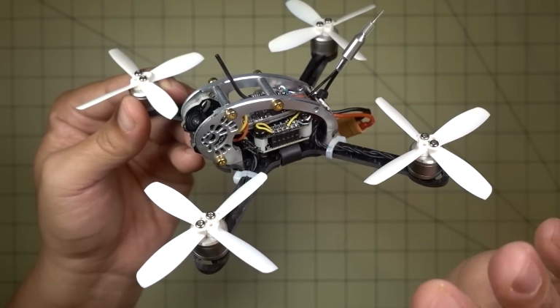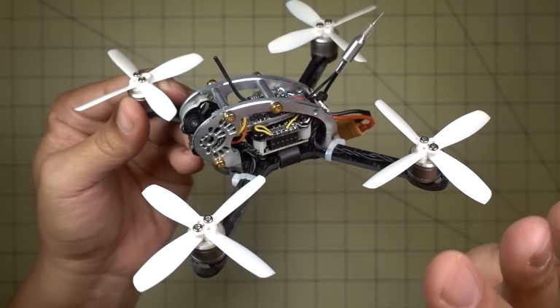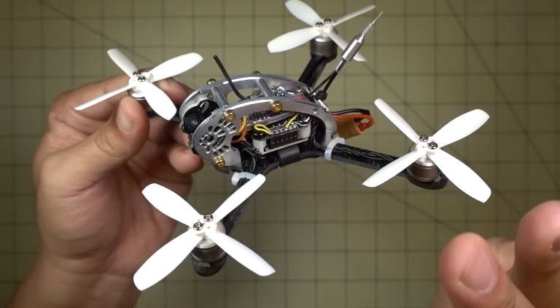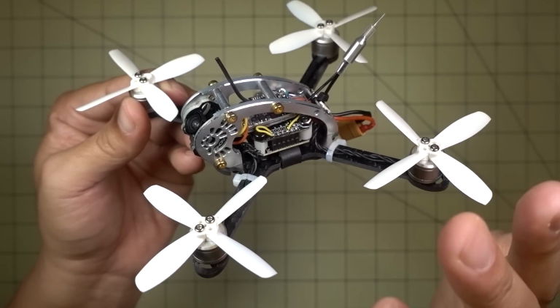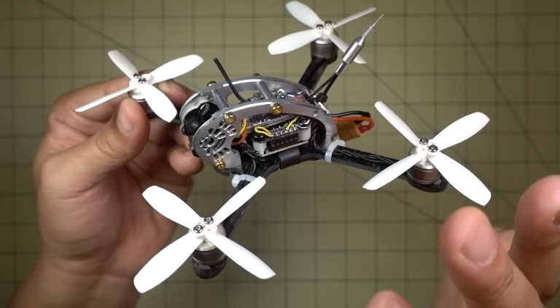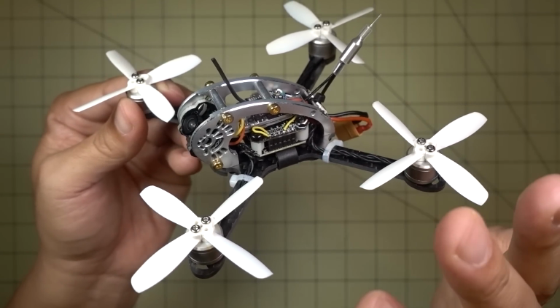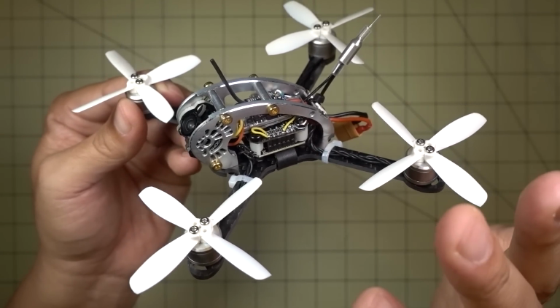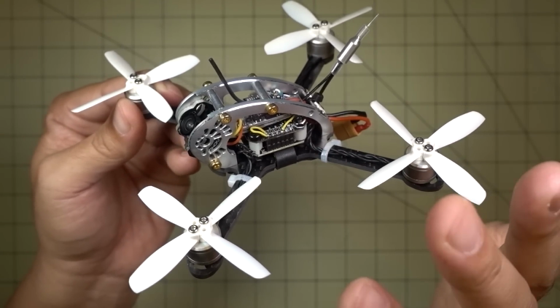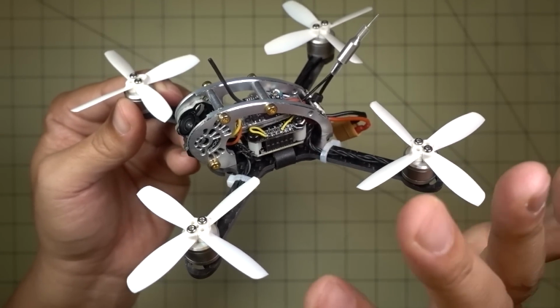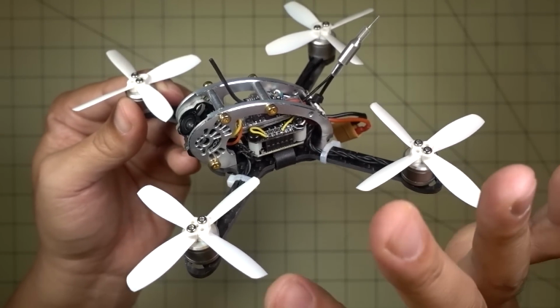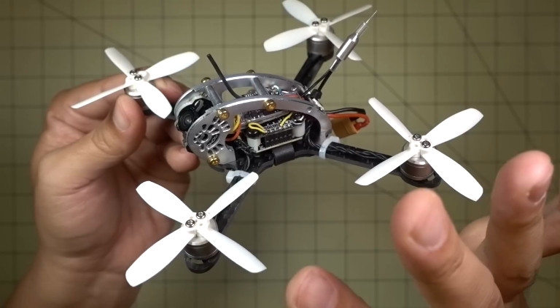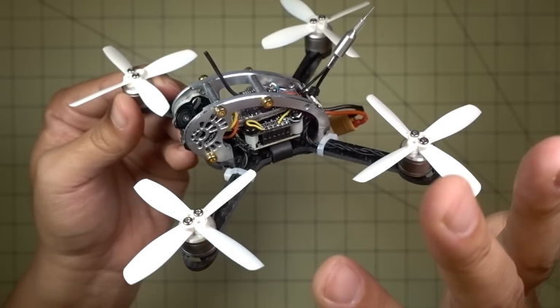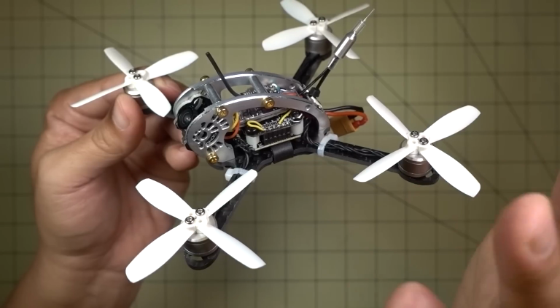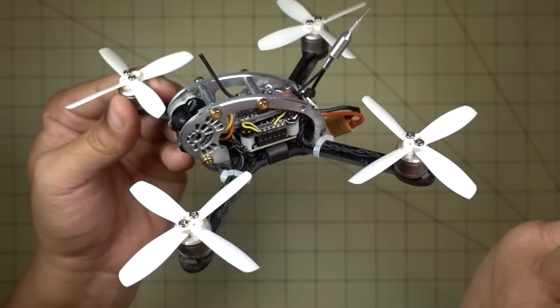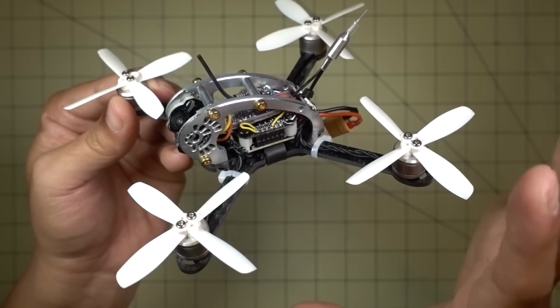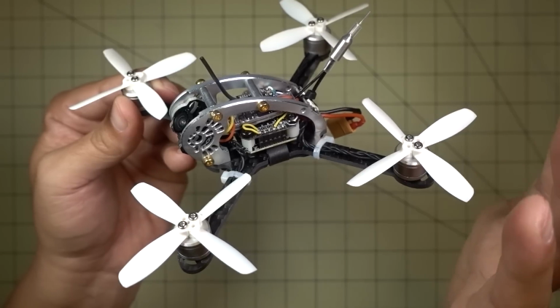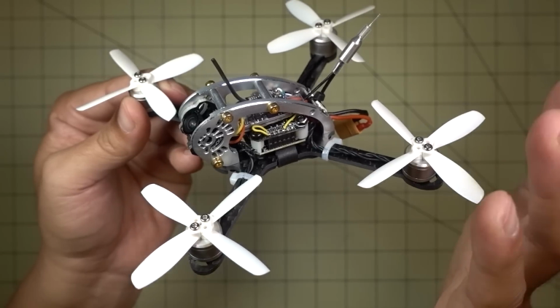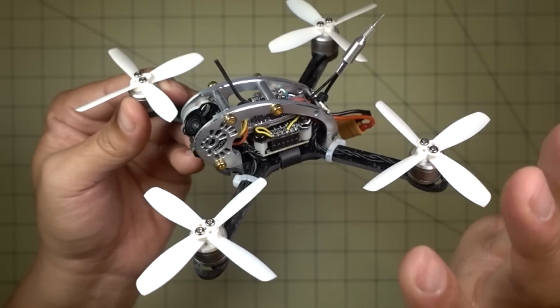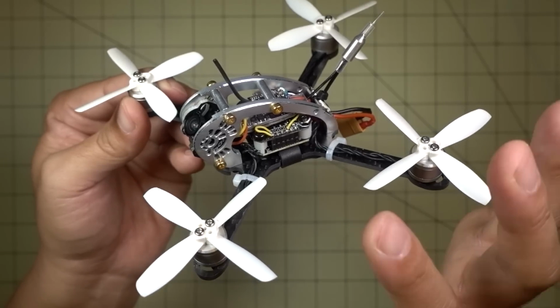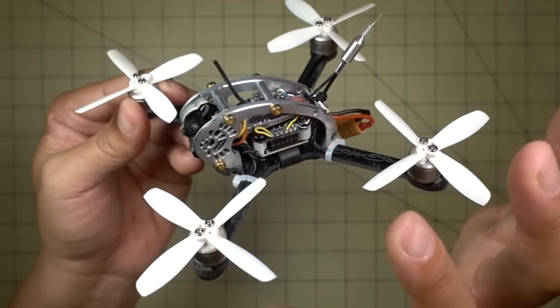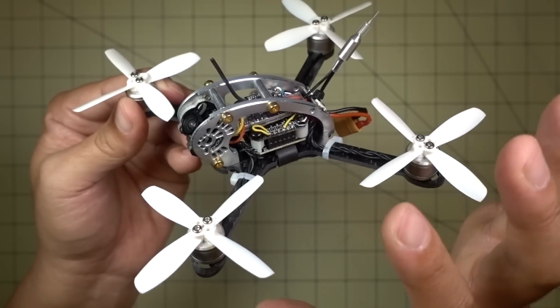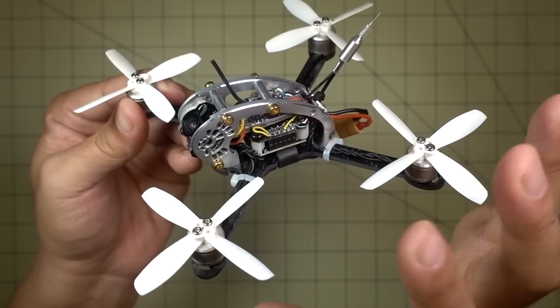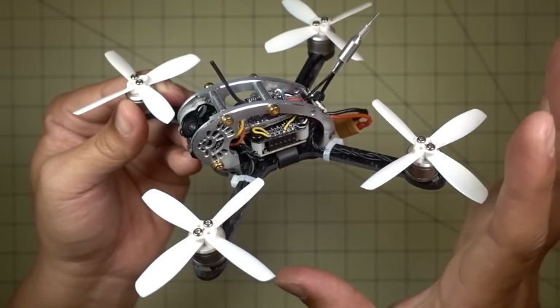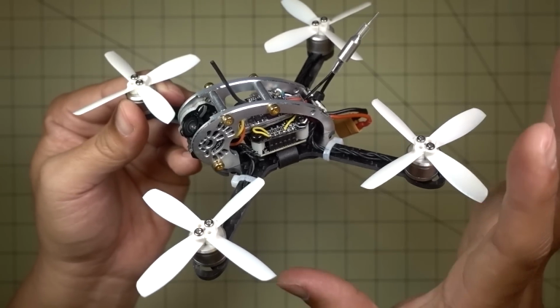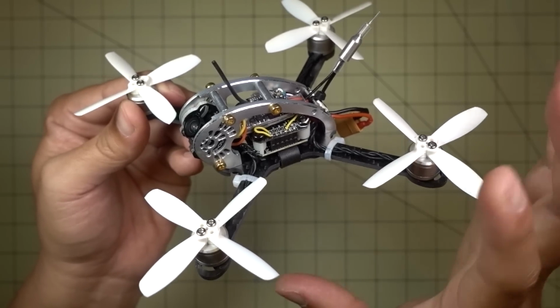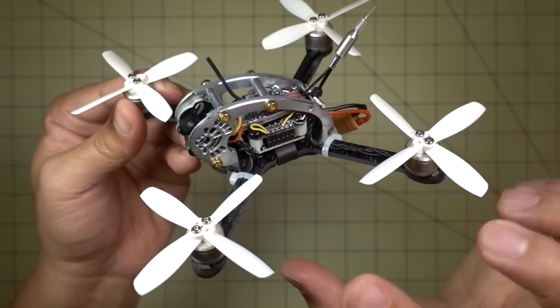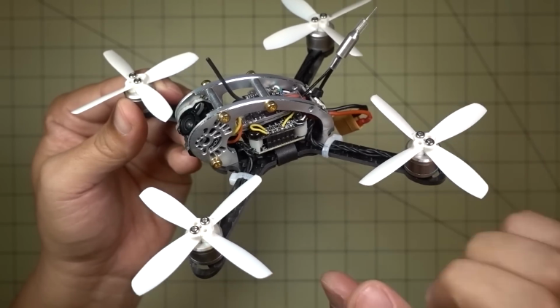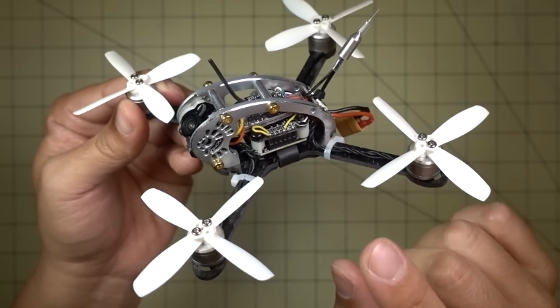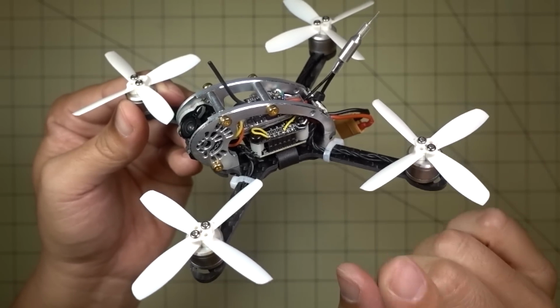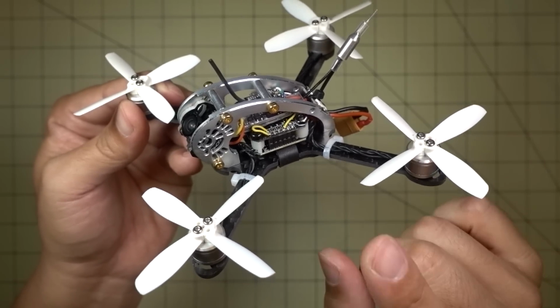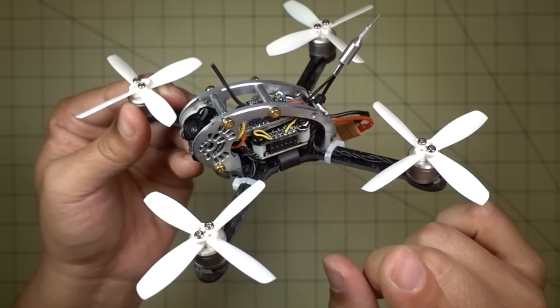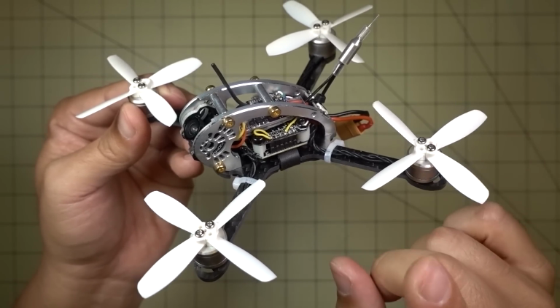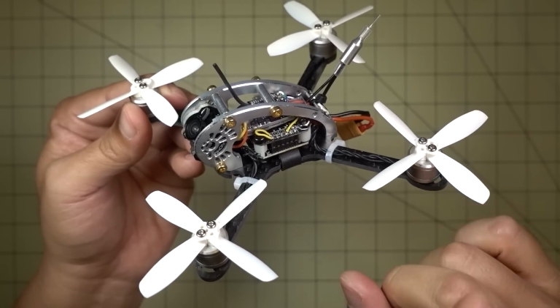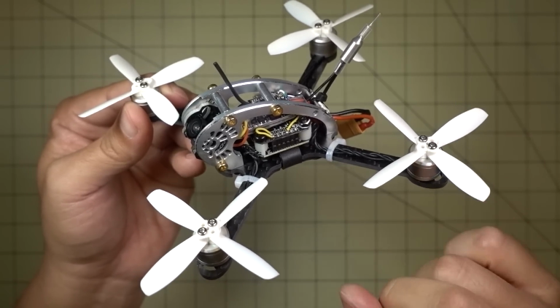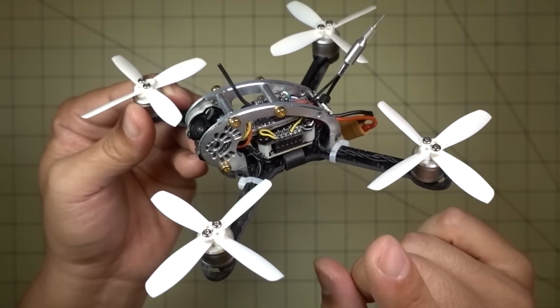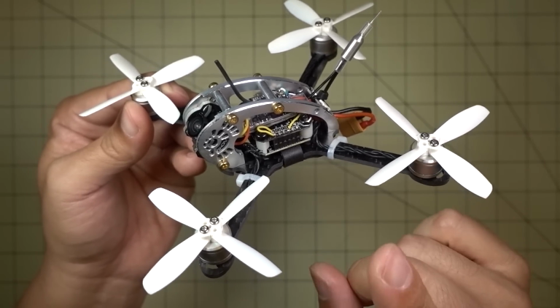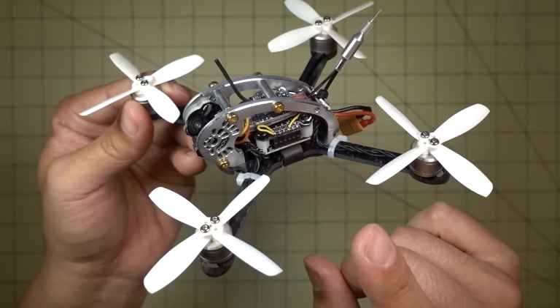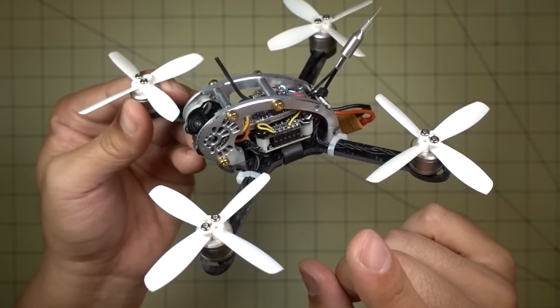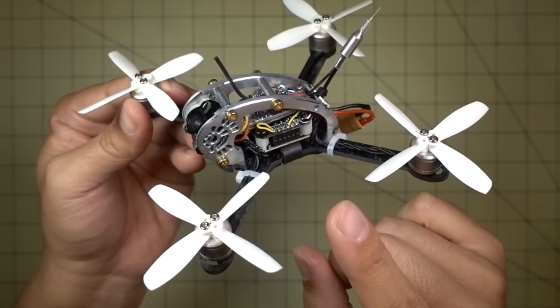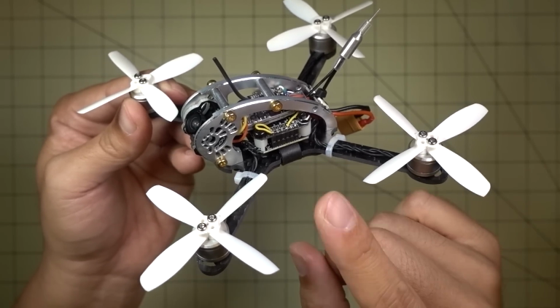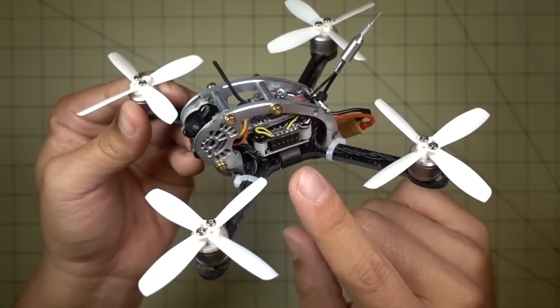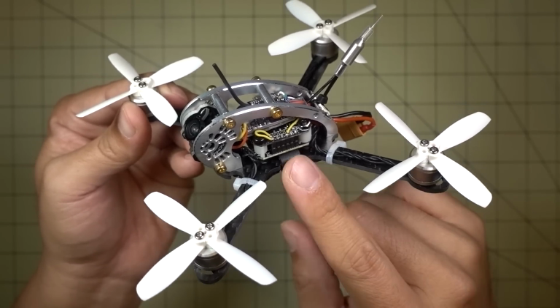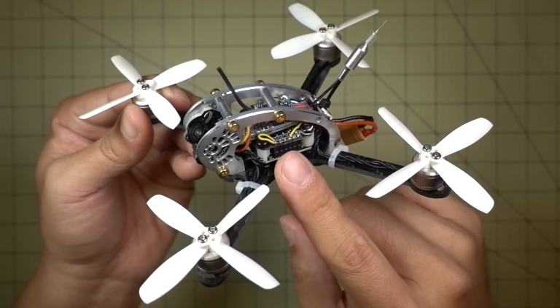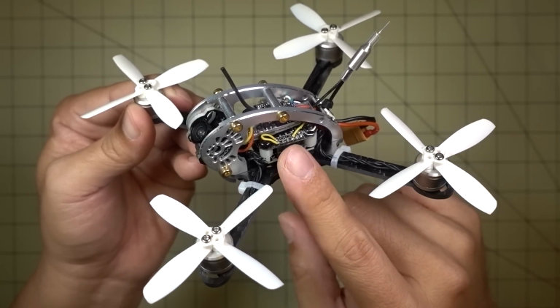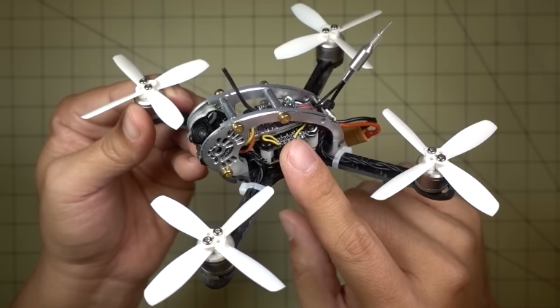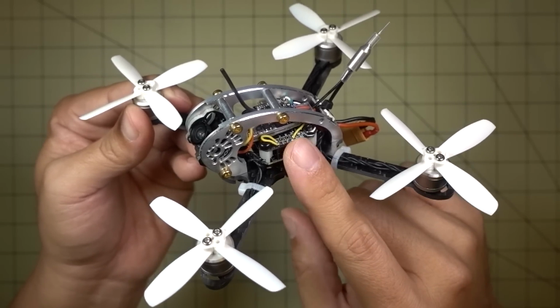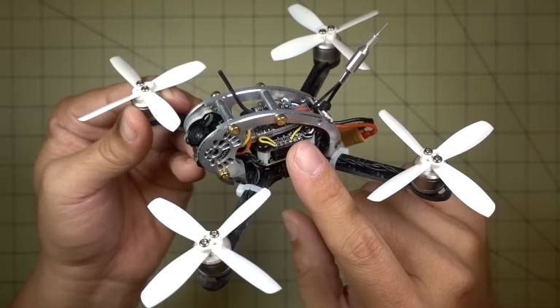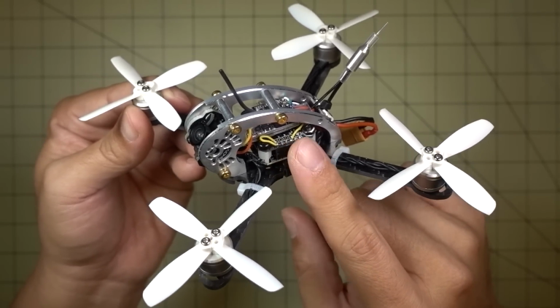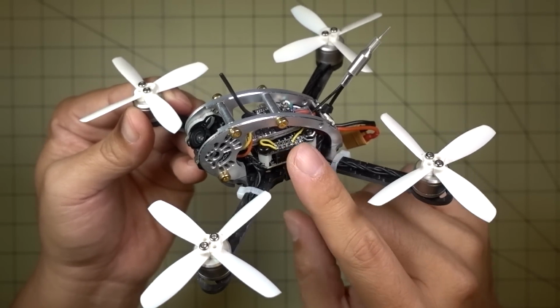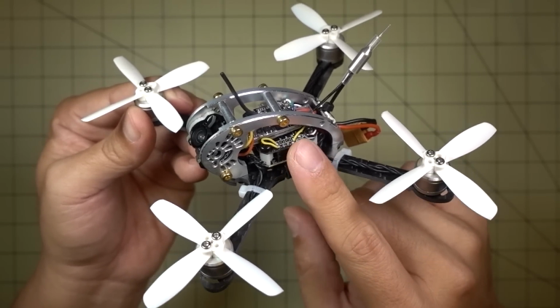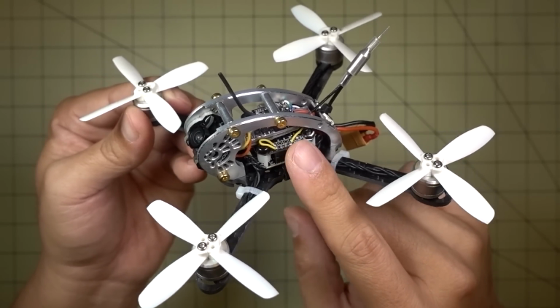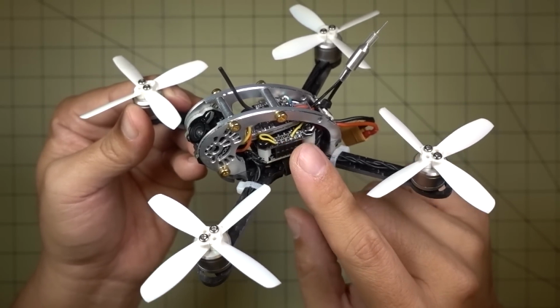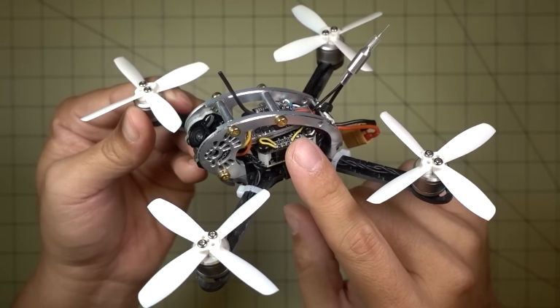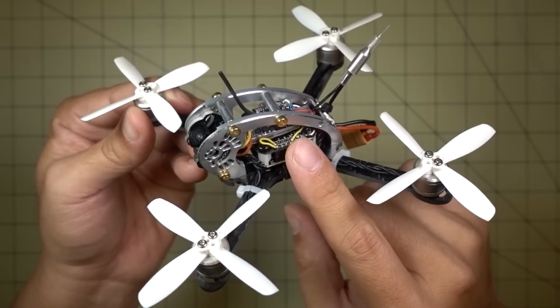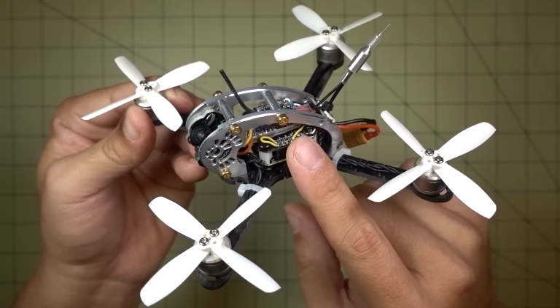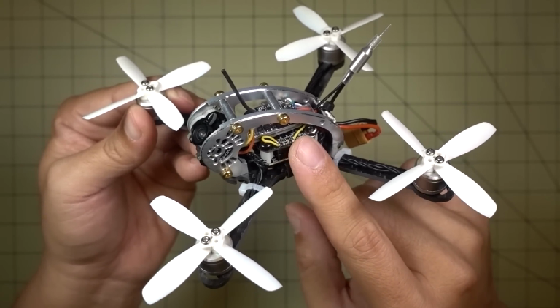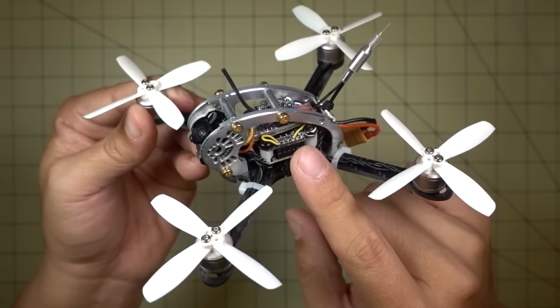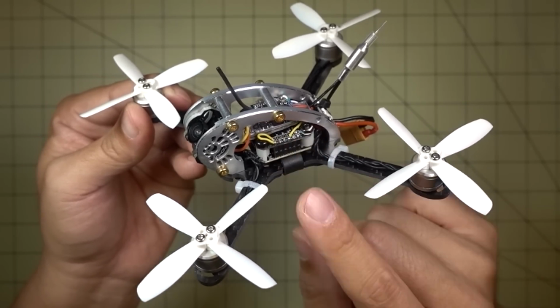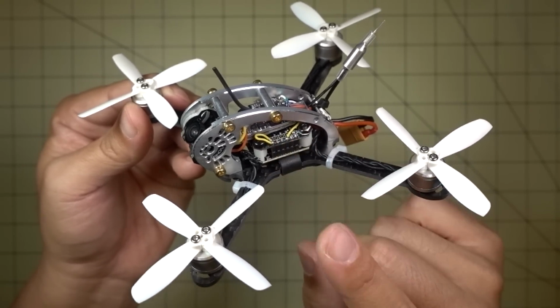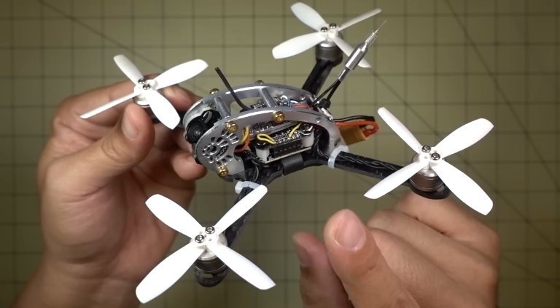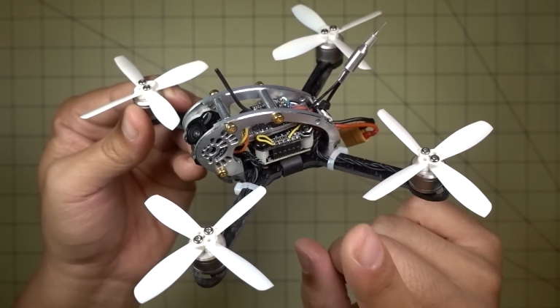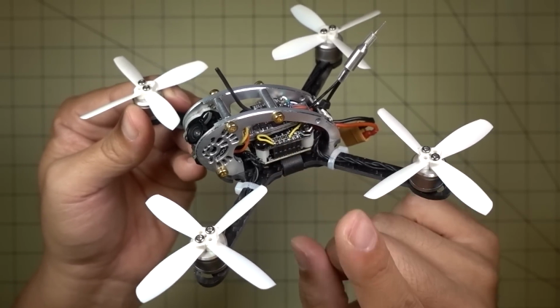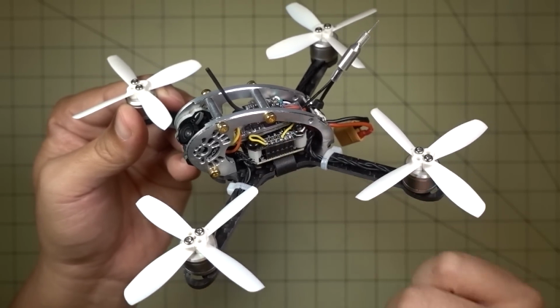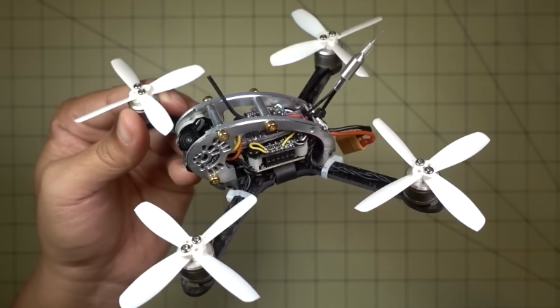The instructions you see online in a lot of places for the regular Pico BLX only works for motor 1 and not motor 4.